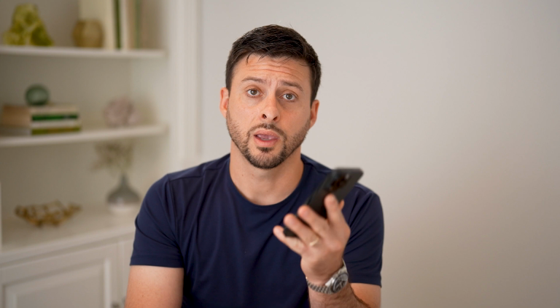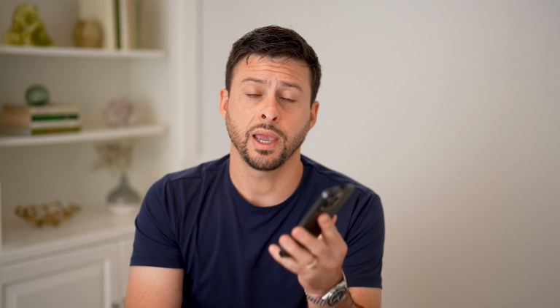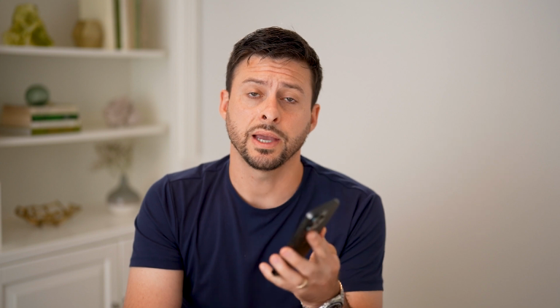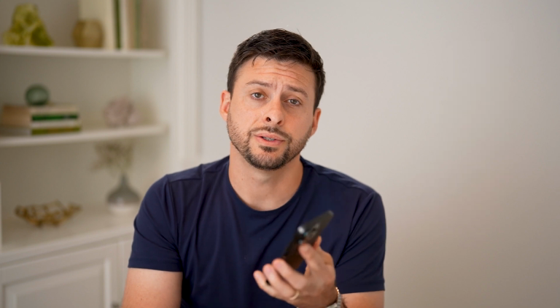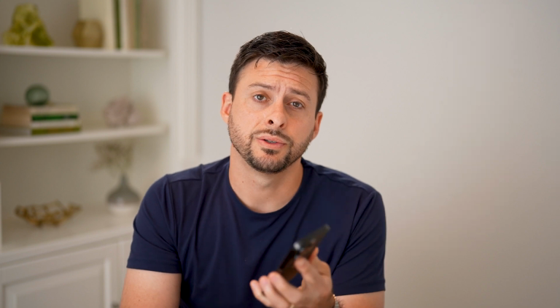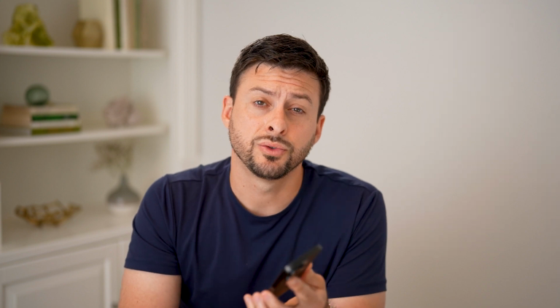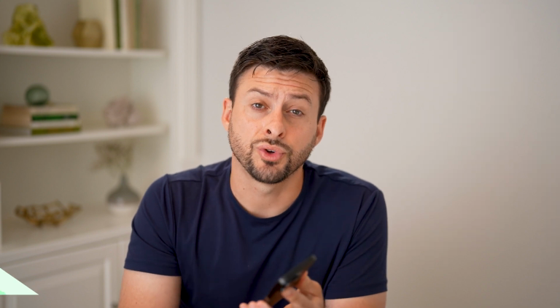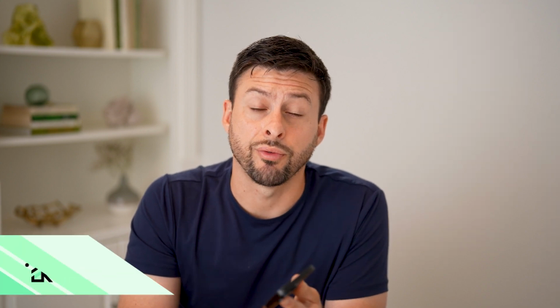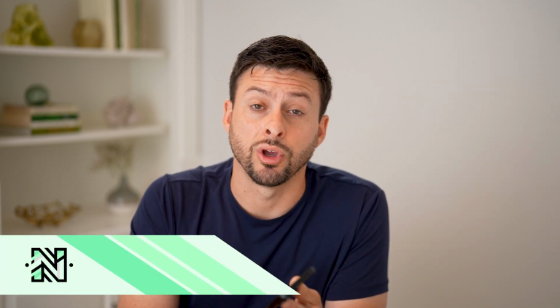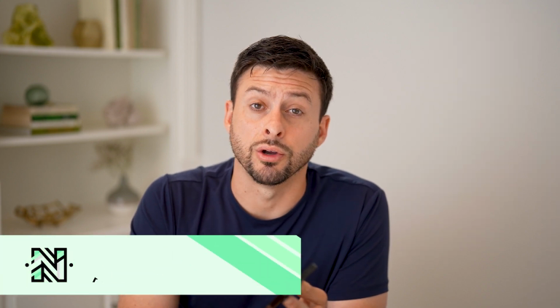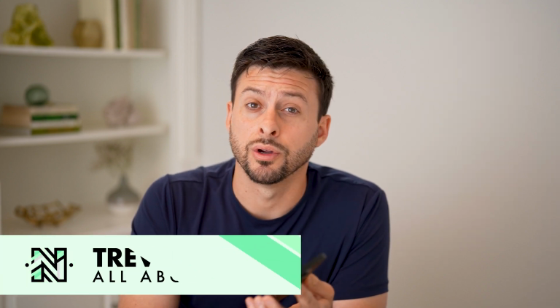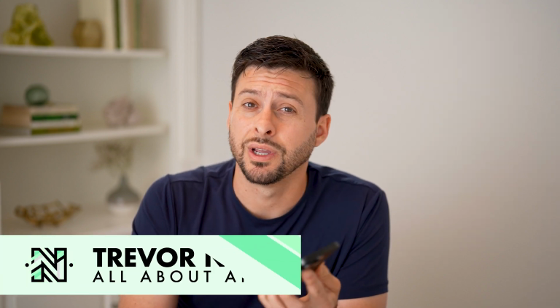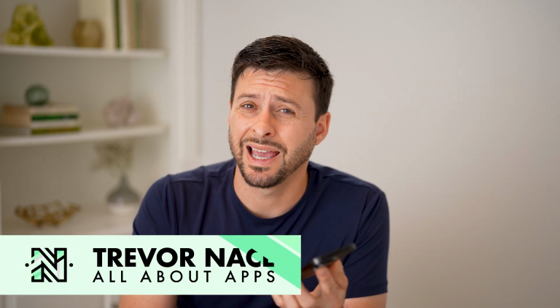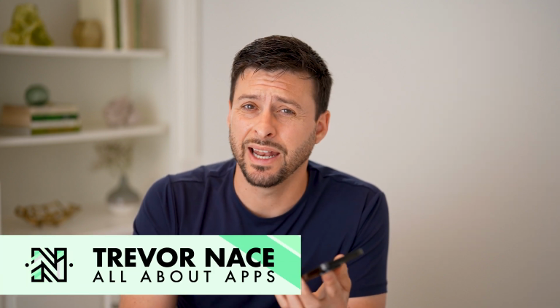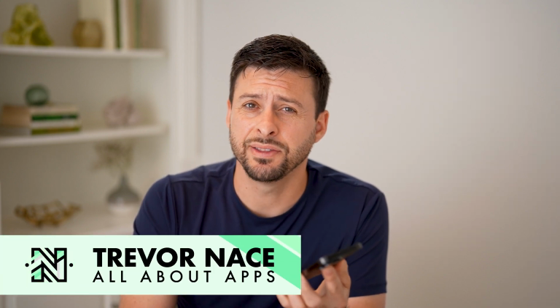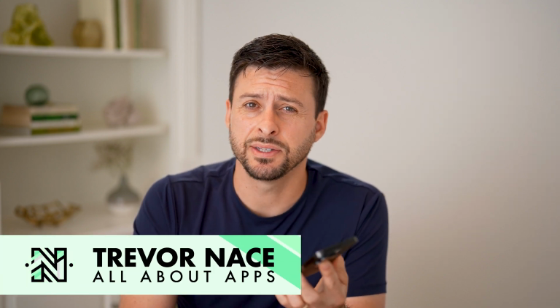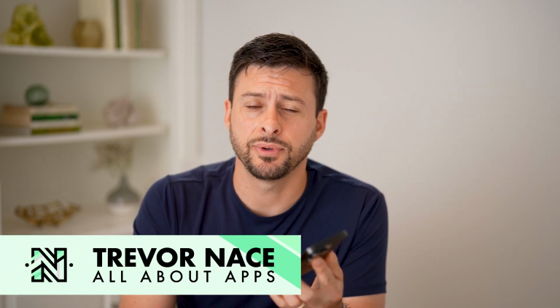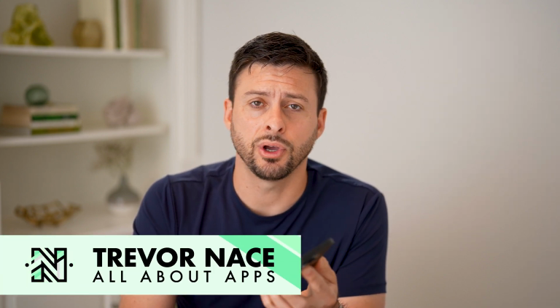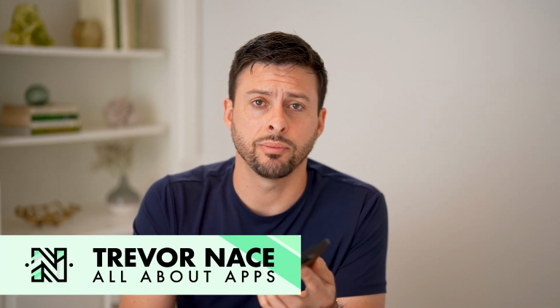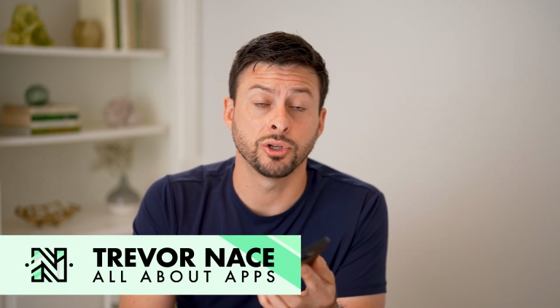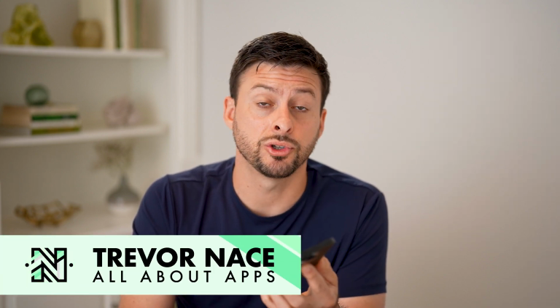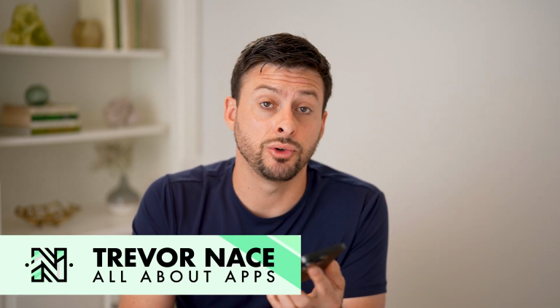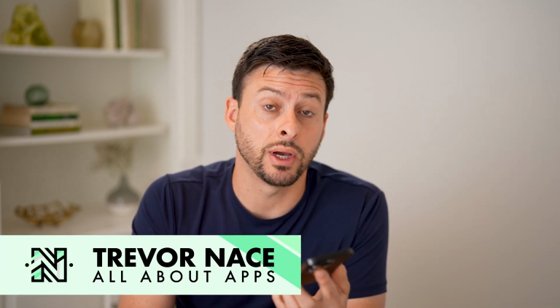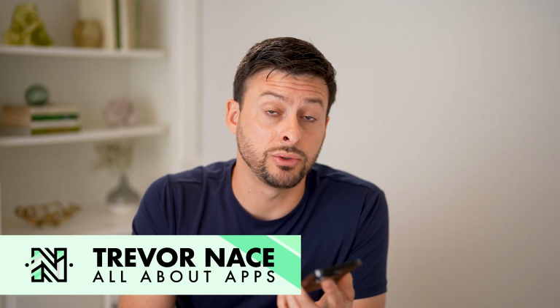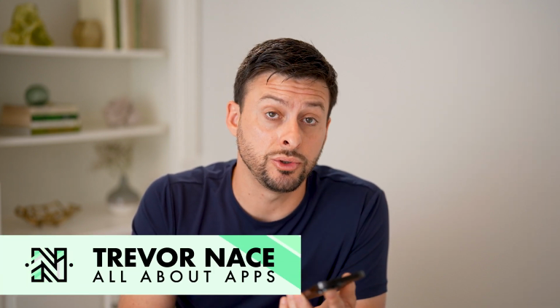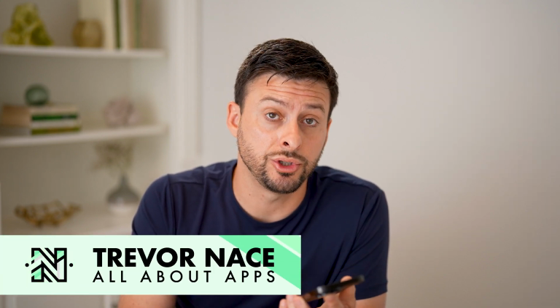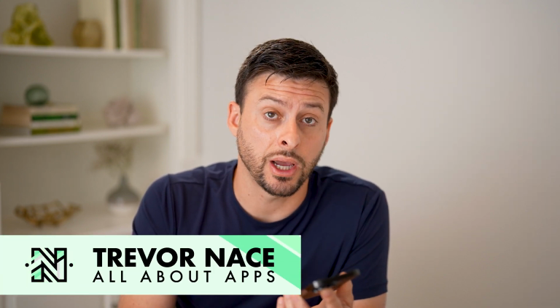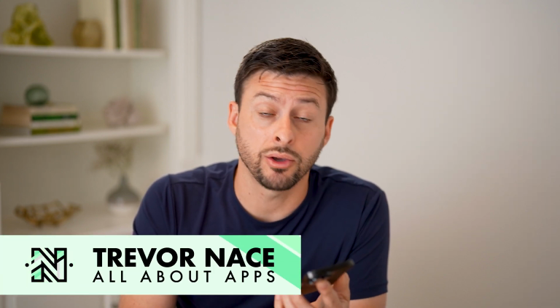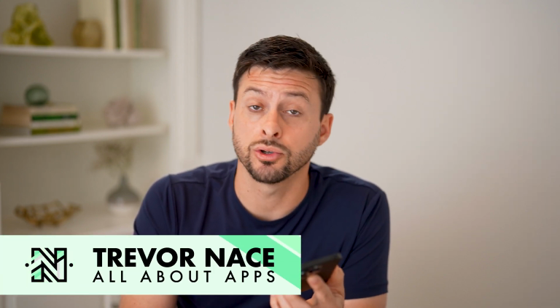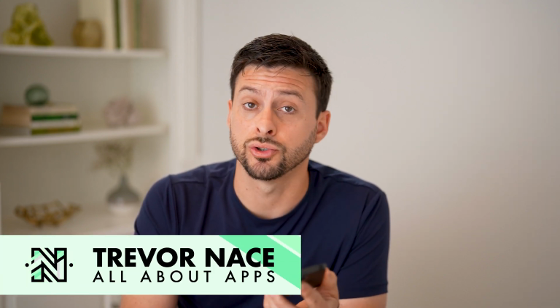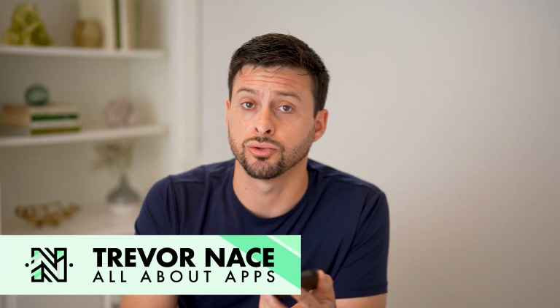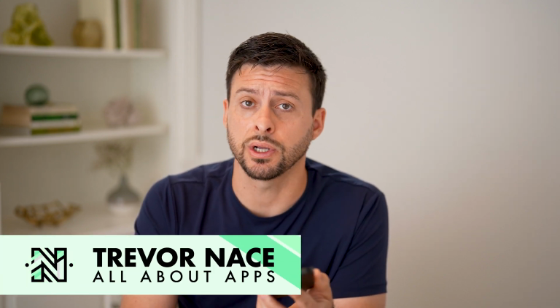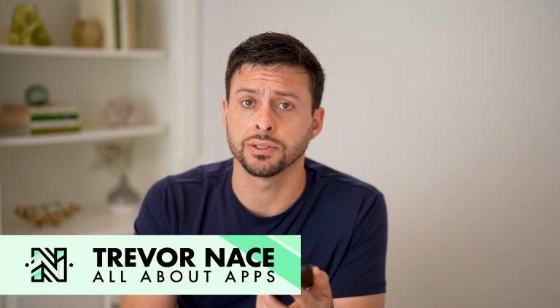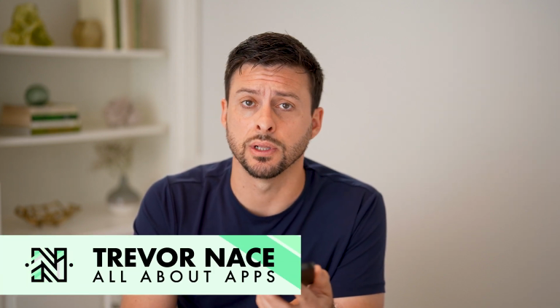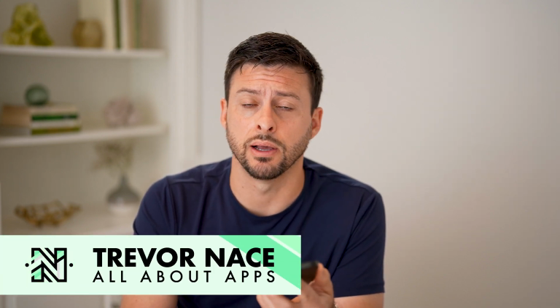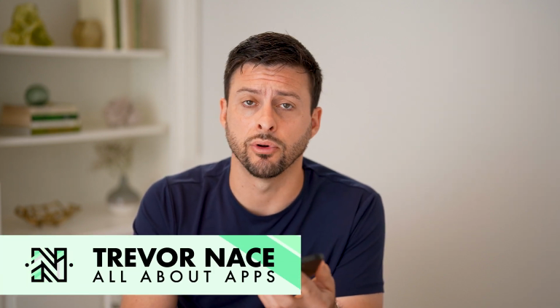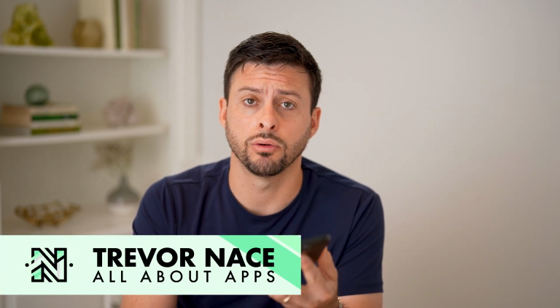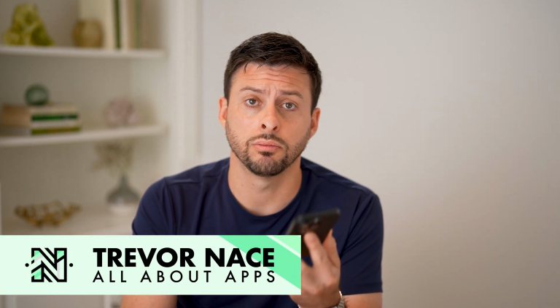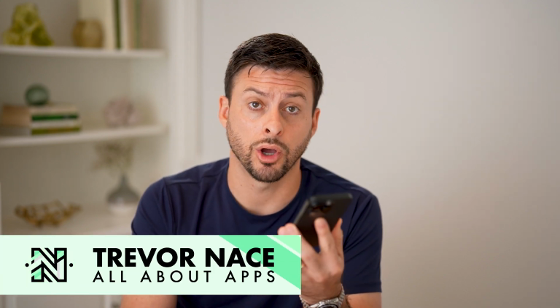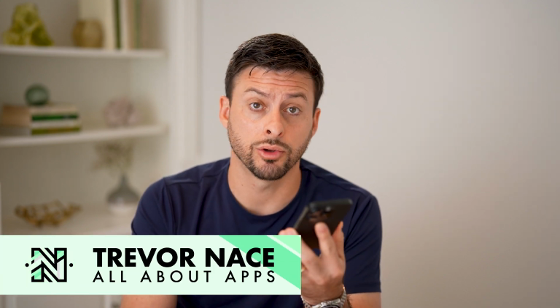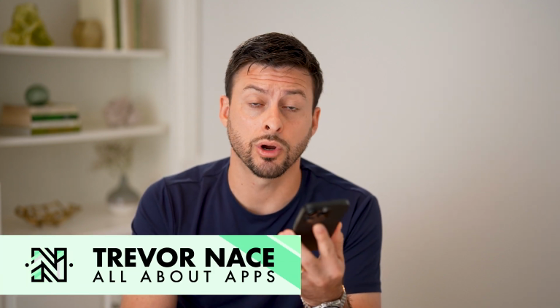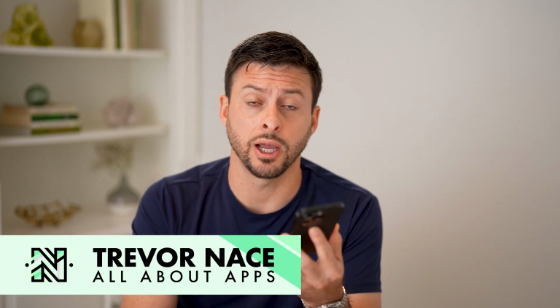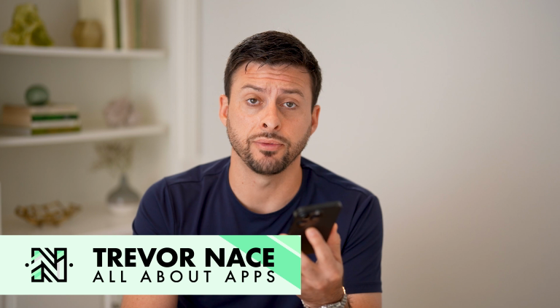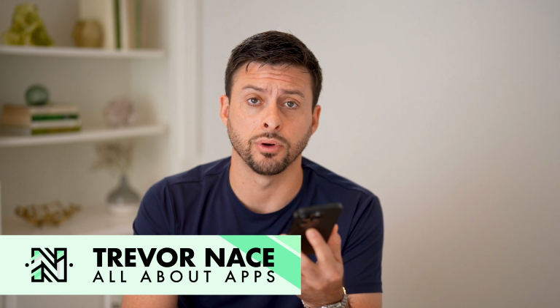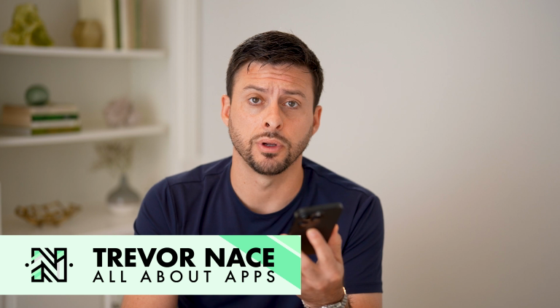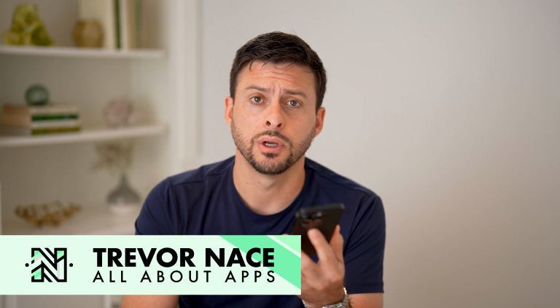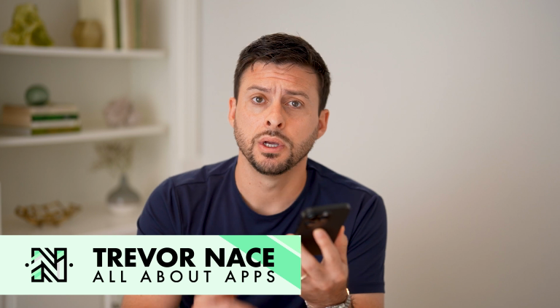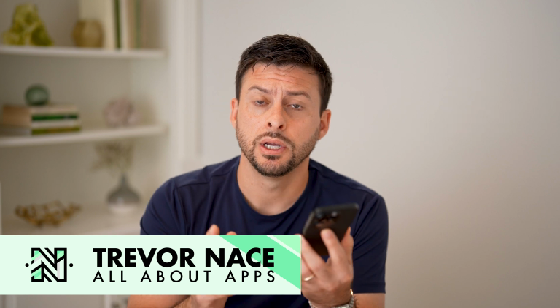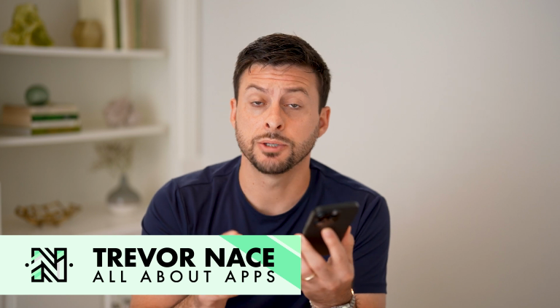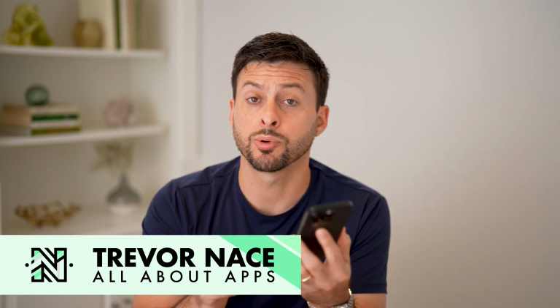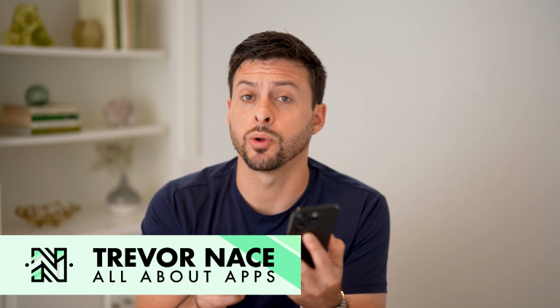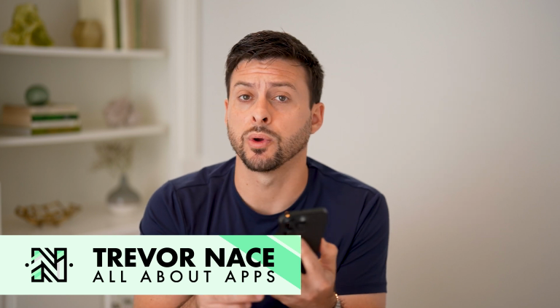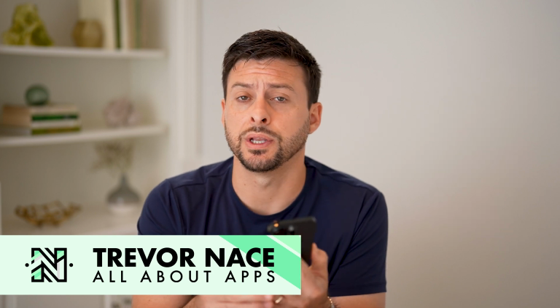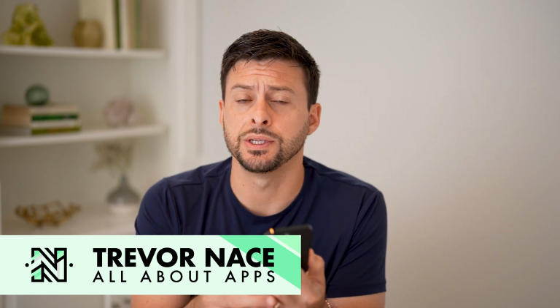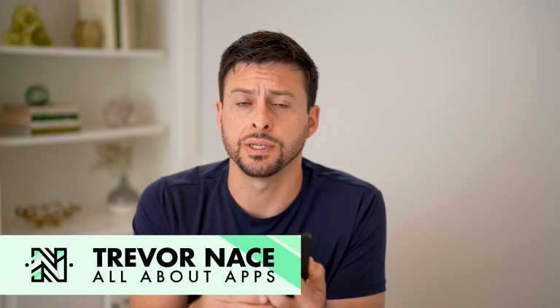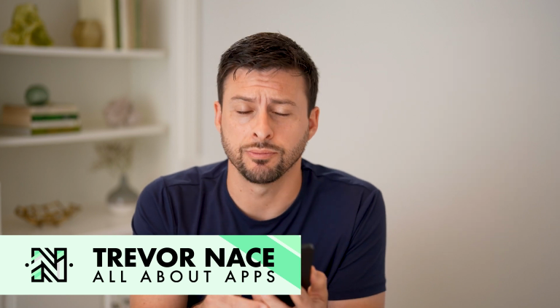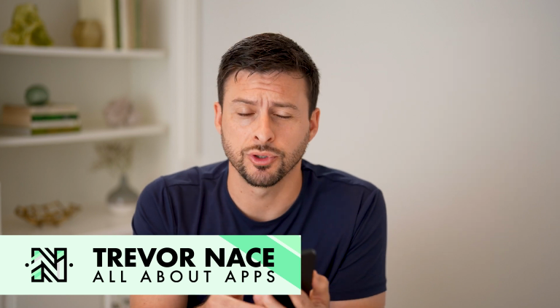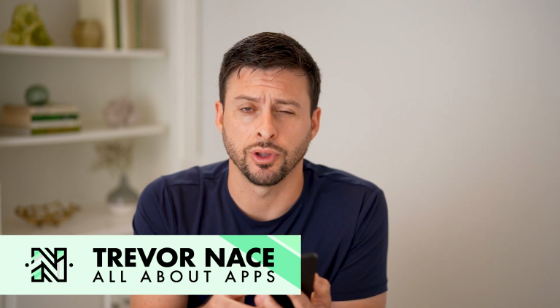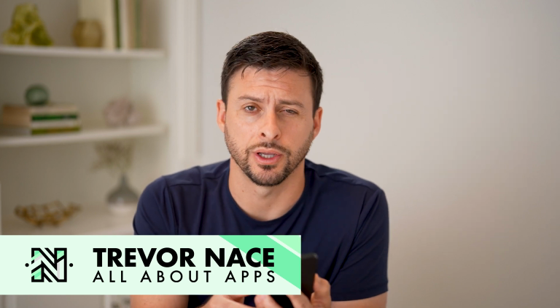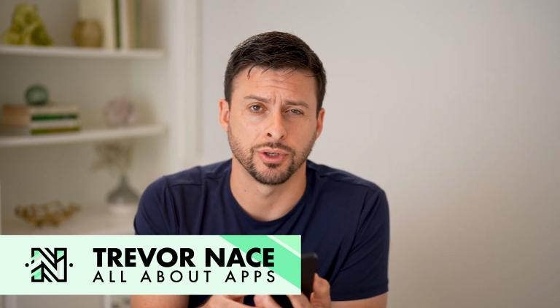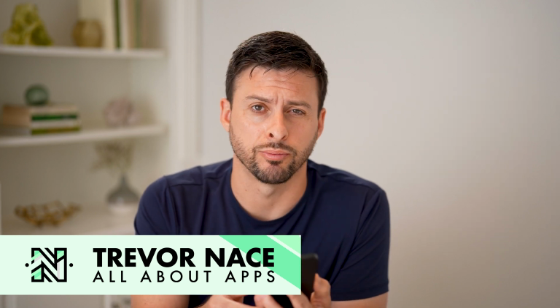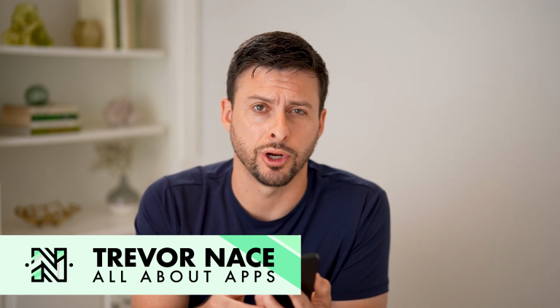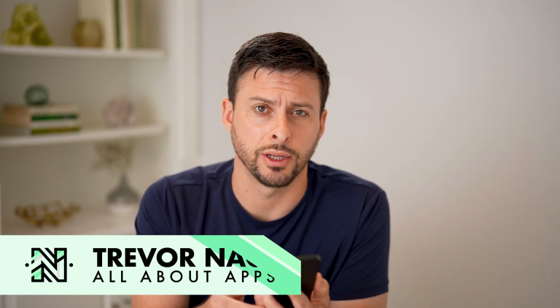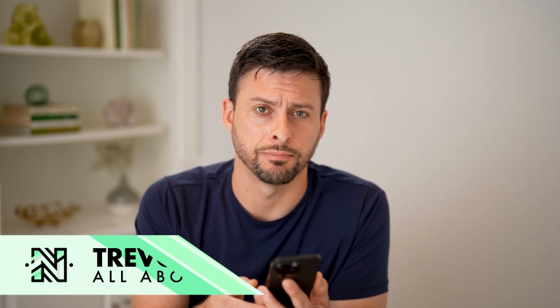Hey guys, Trevor here. In this video, I'm going to show you how to check your stress level on your iPhone. It's pretty quick and easy, so let's jump right in.